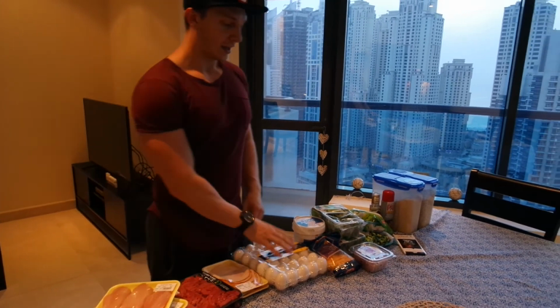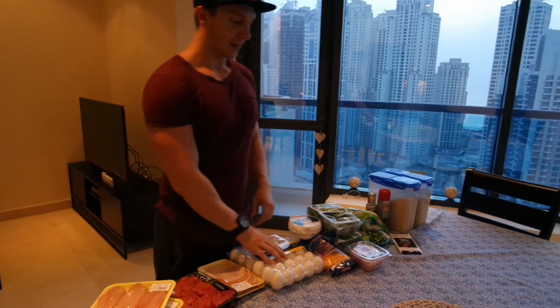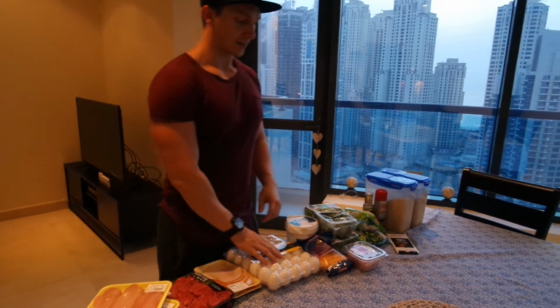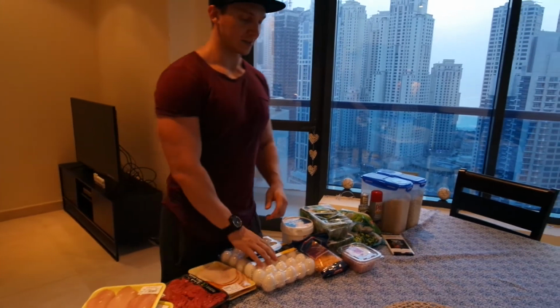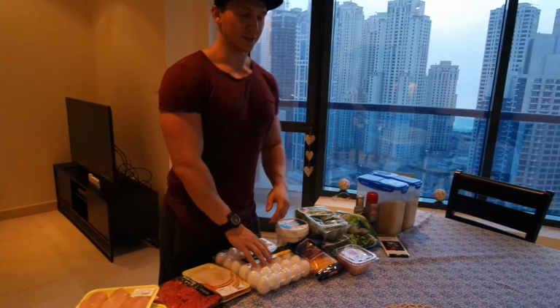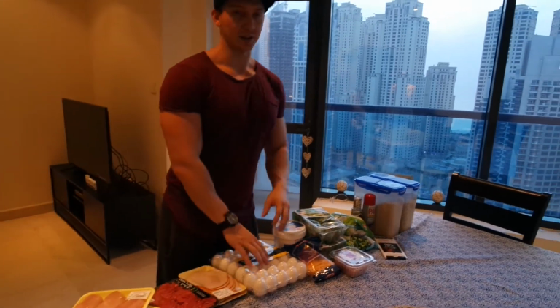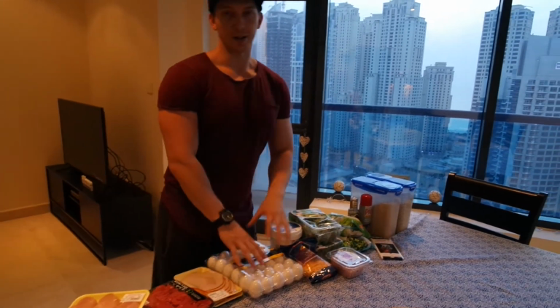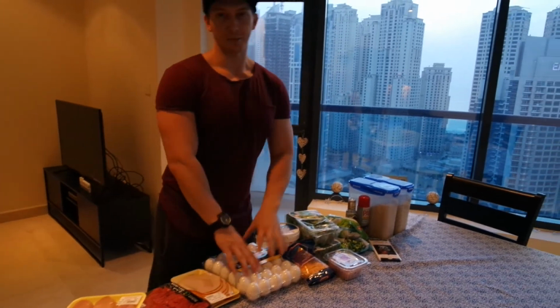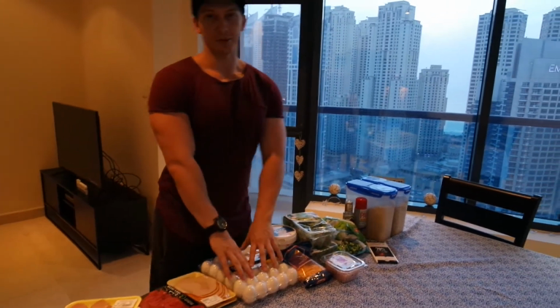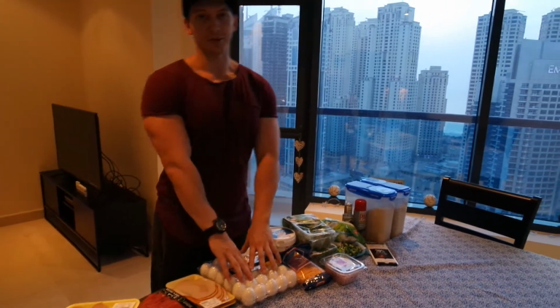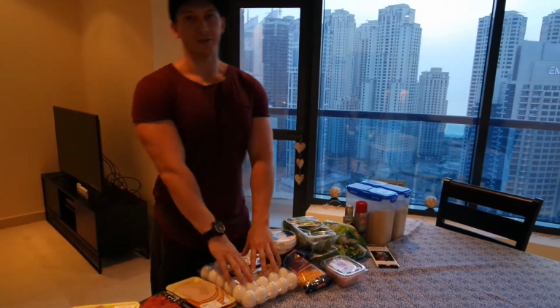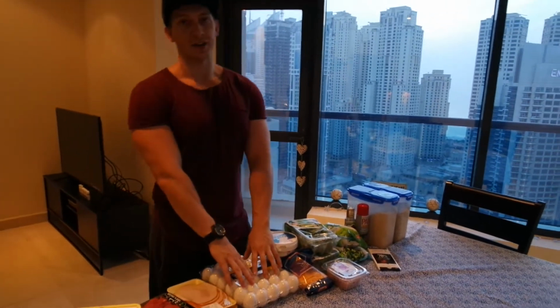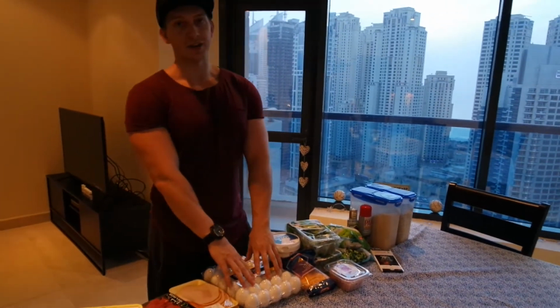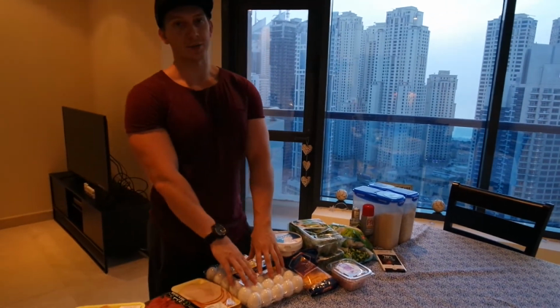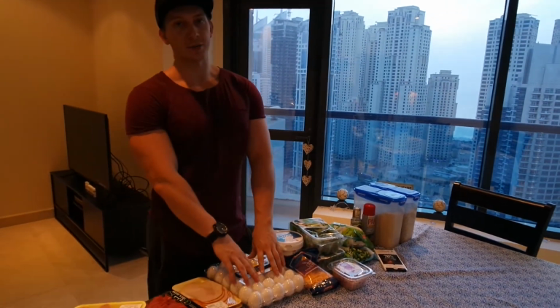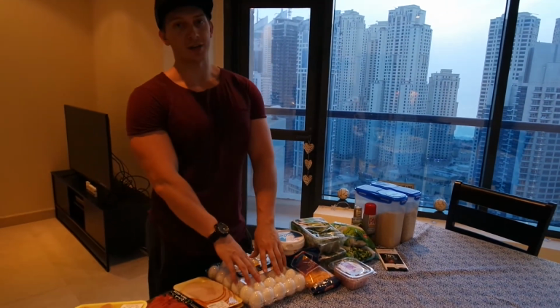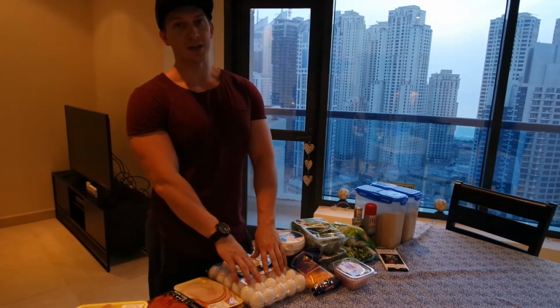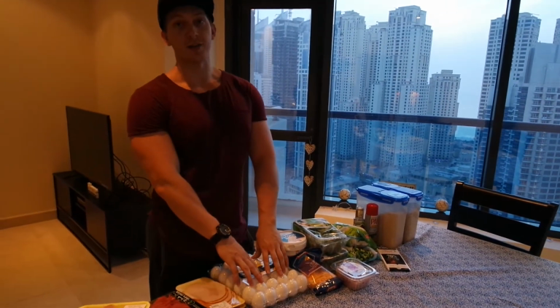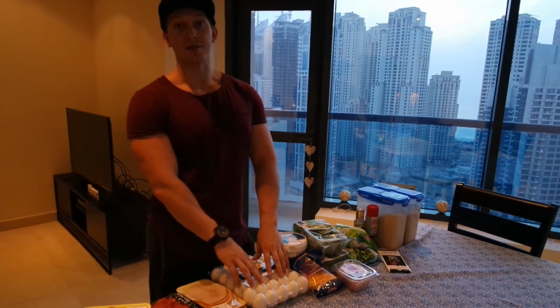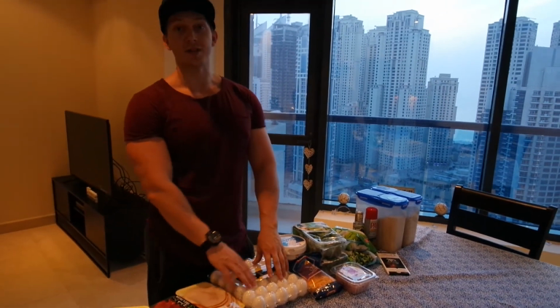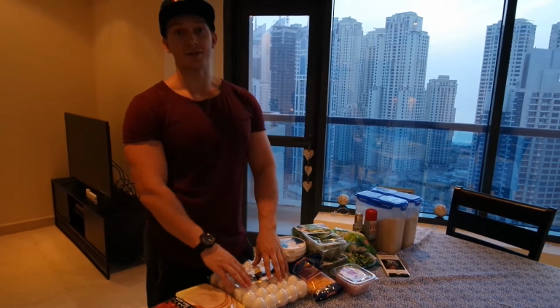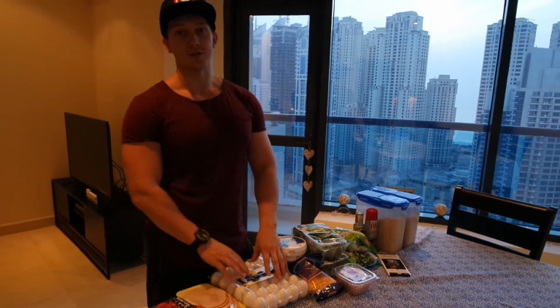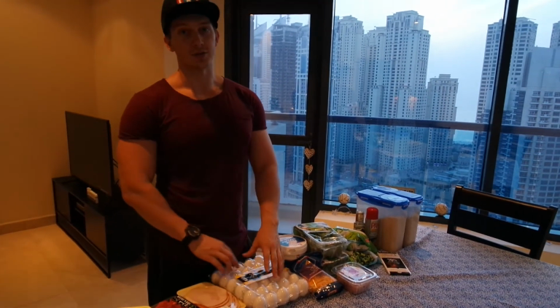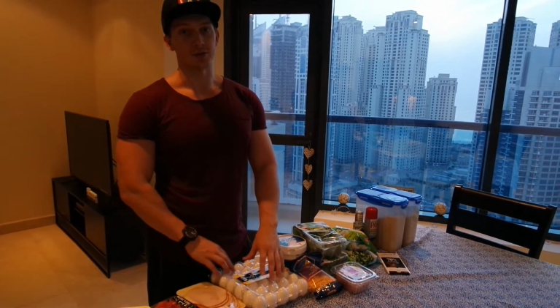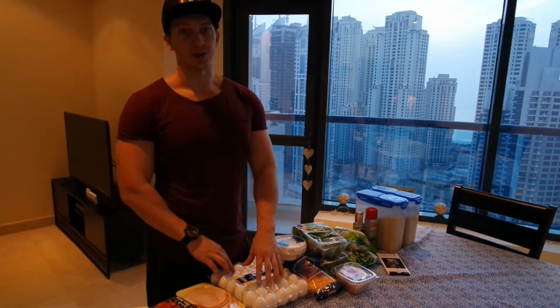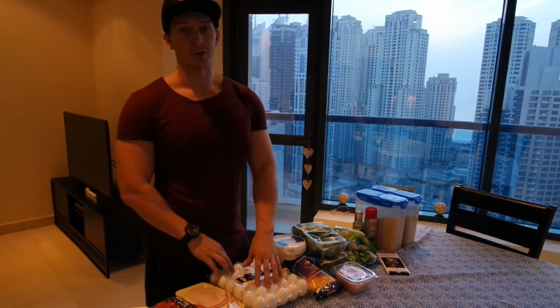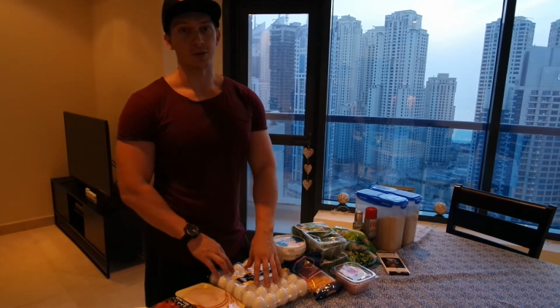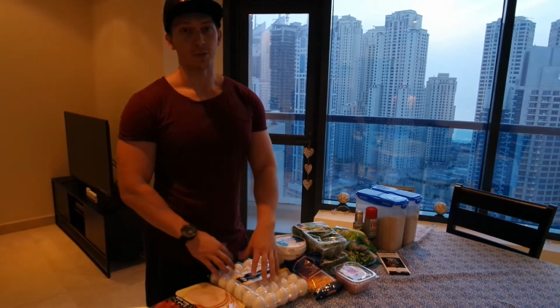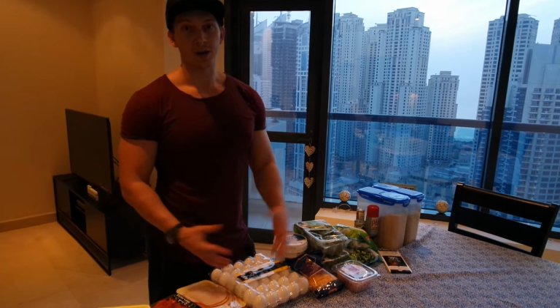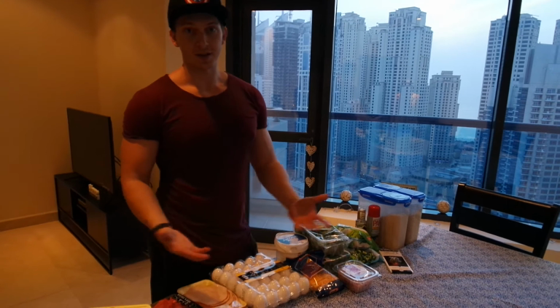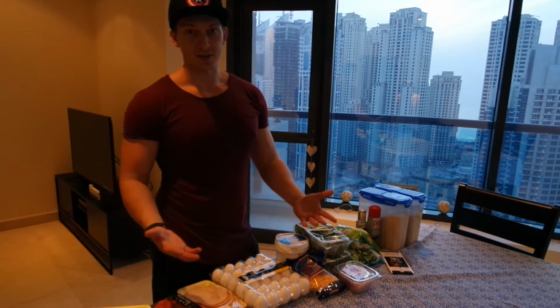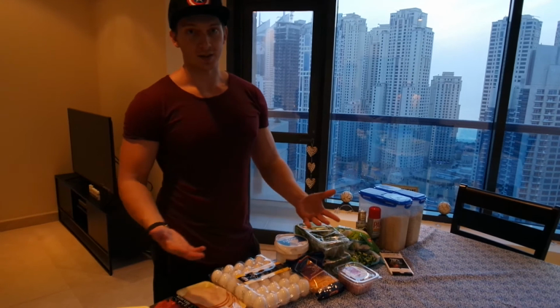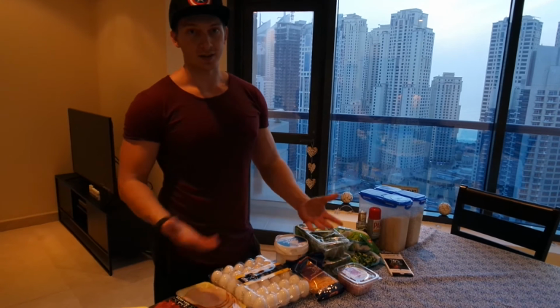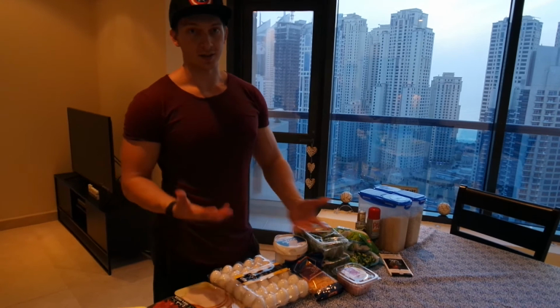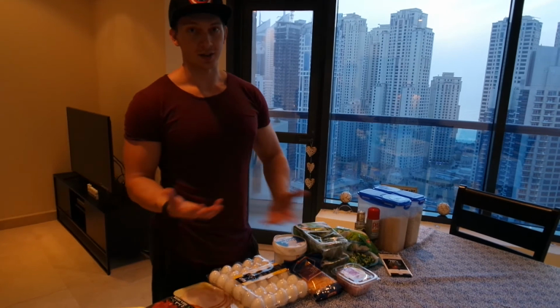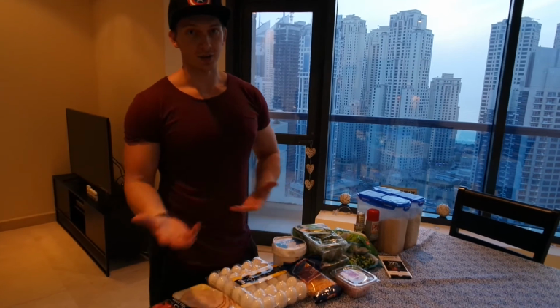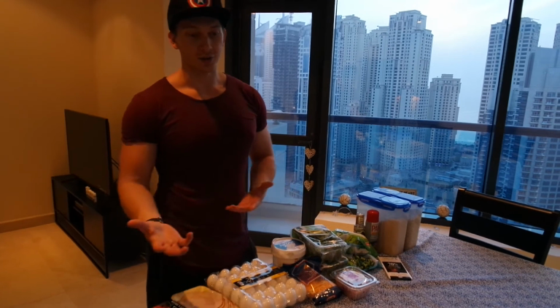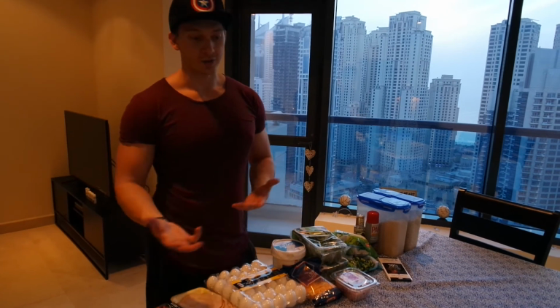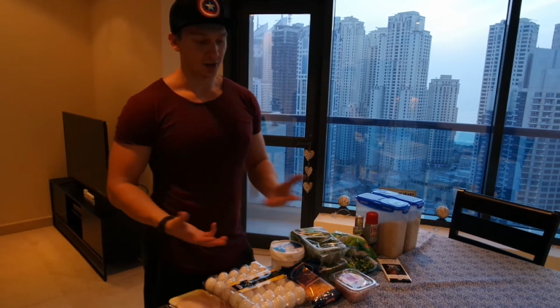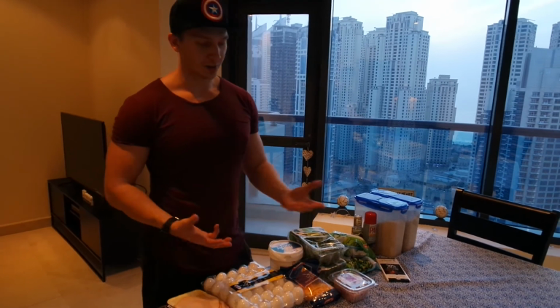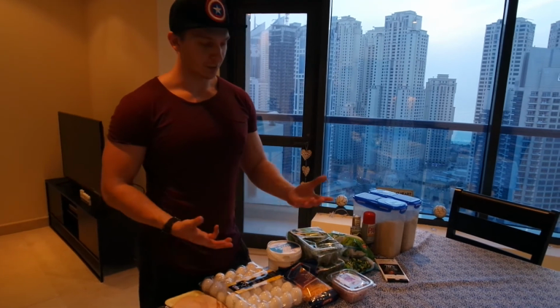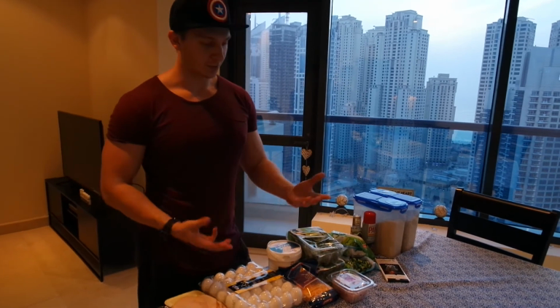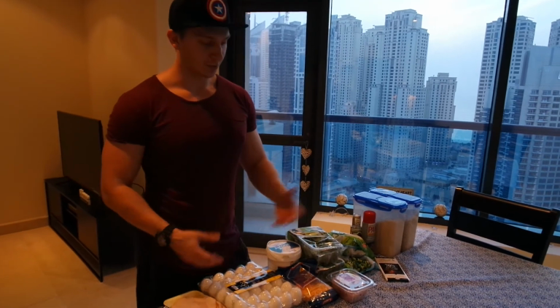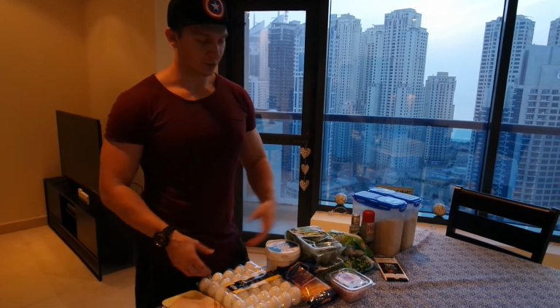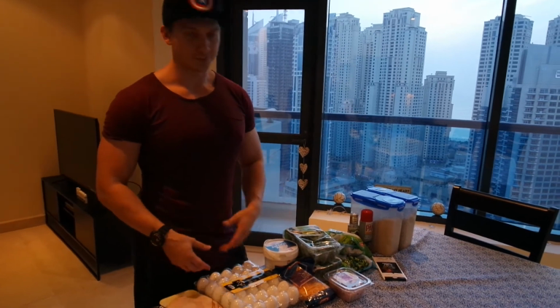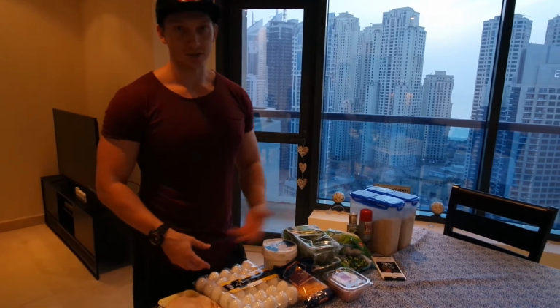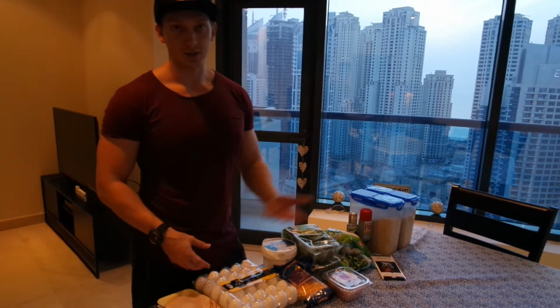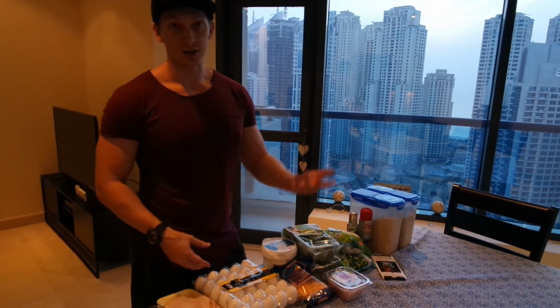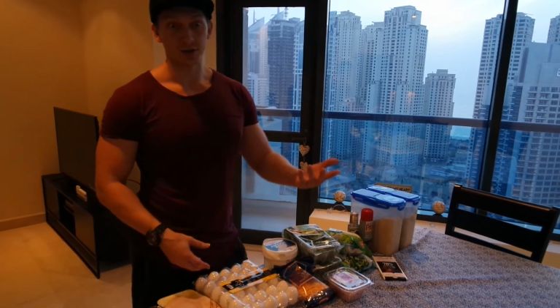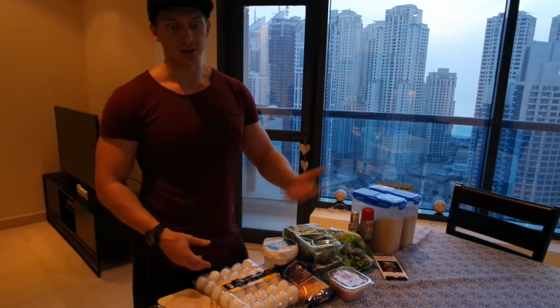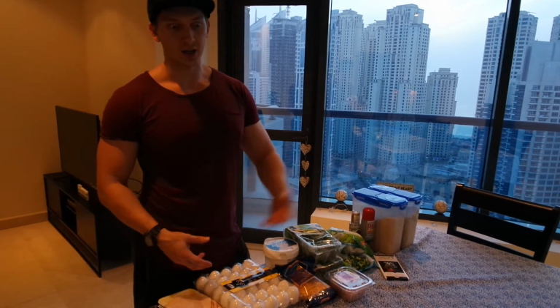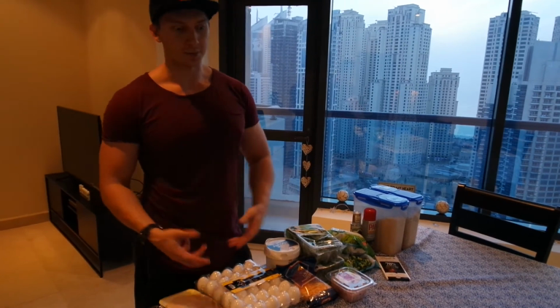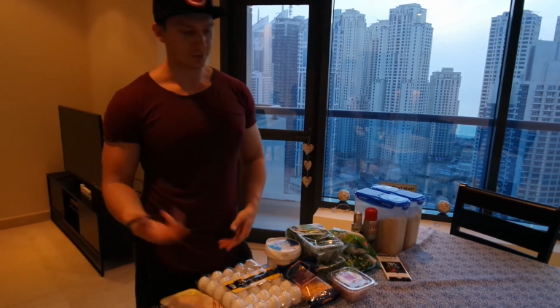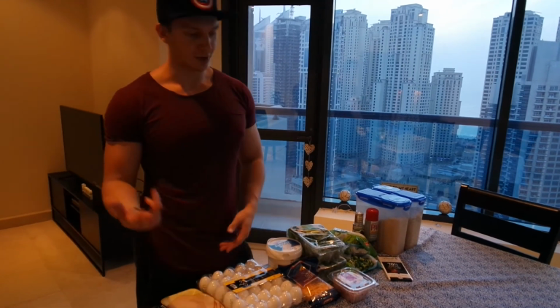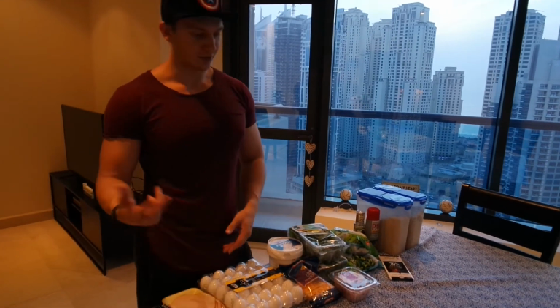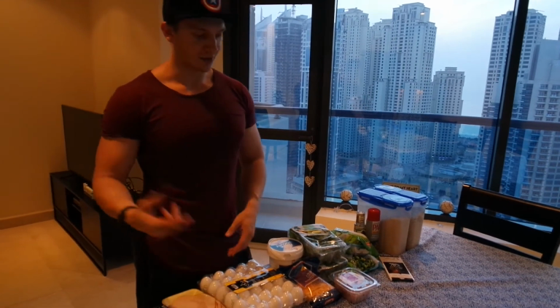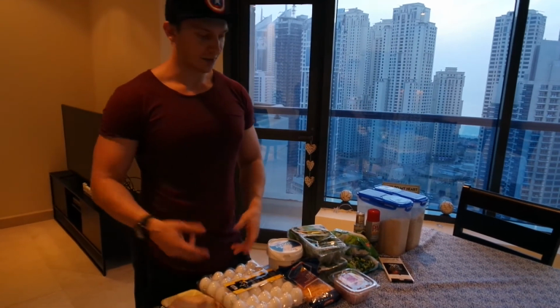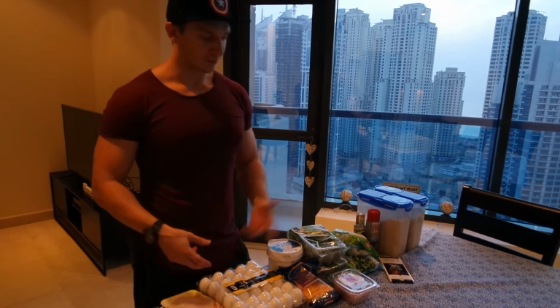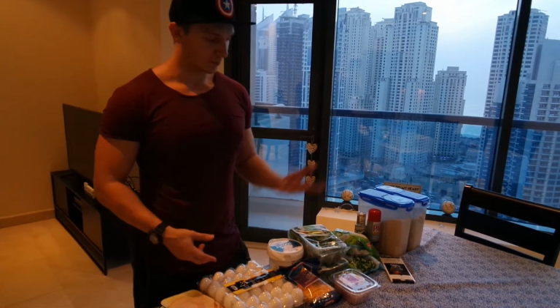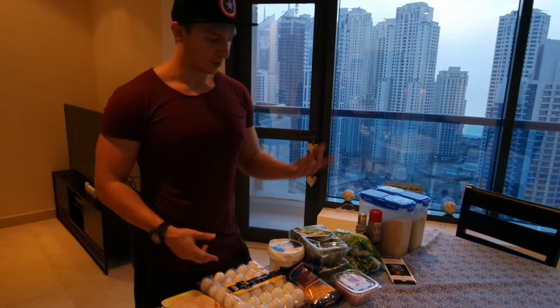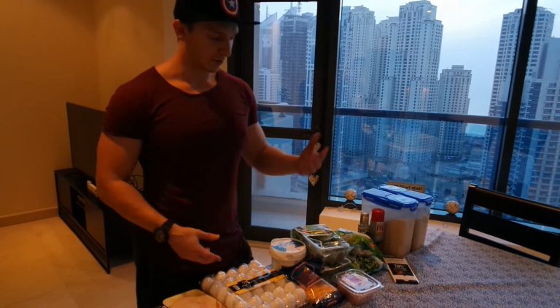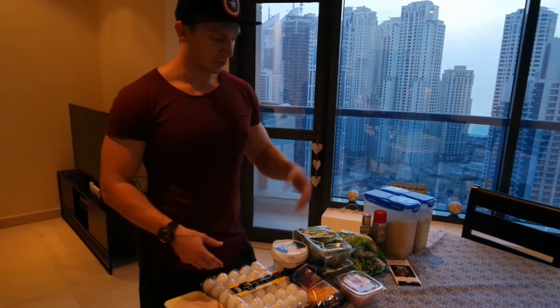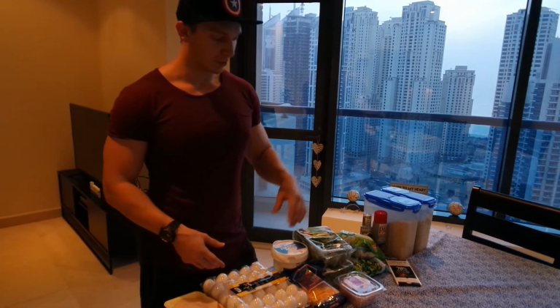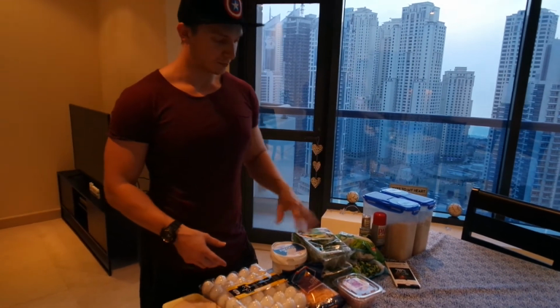Eggs — you can put the yolks in or just go with the whites. You can go low carb or low fat, whatever you want.